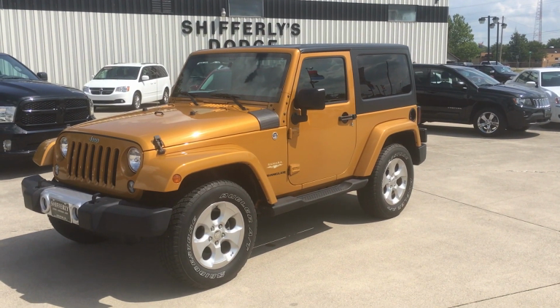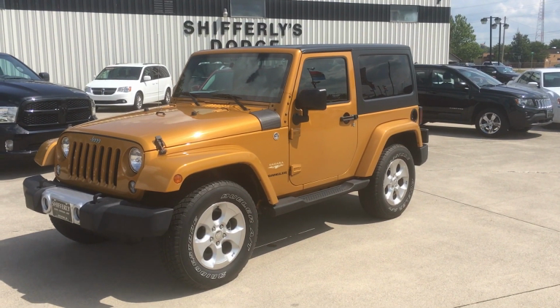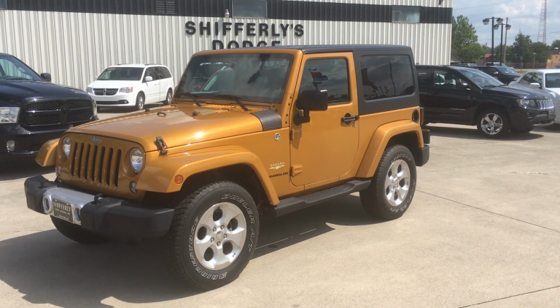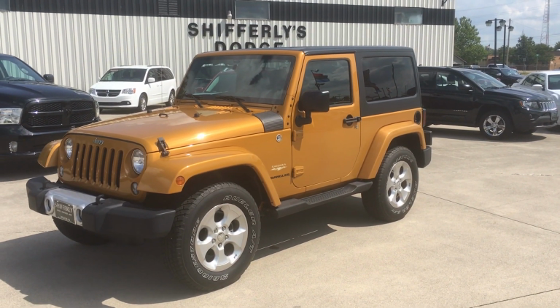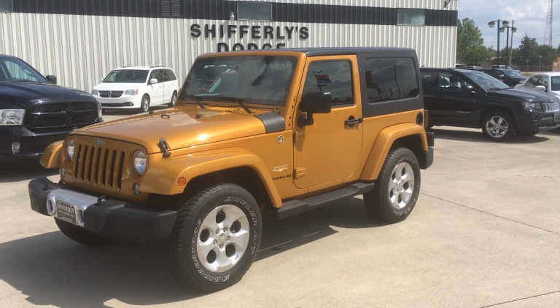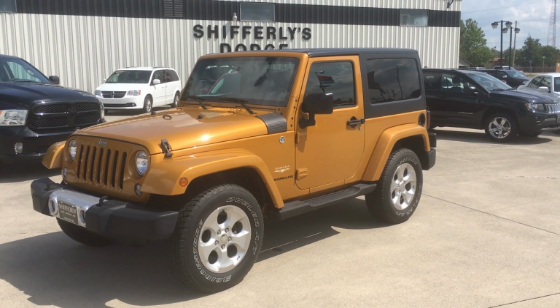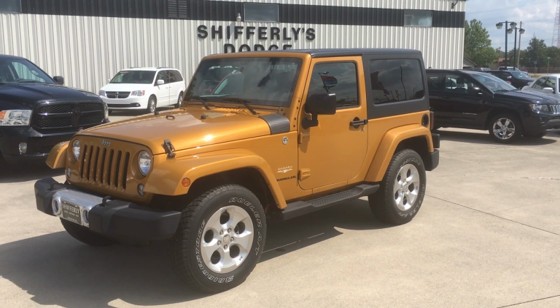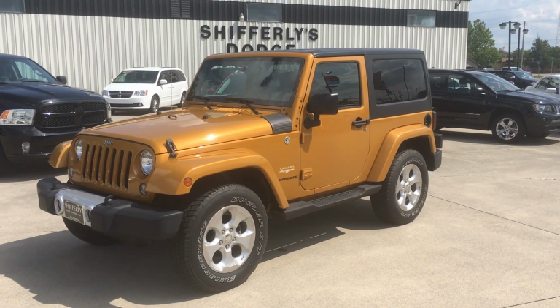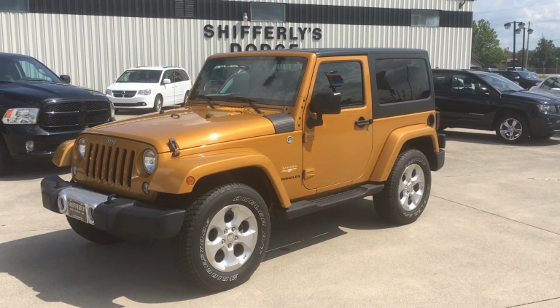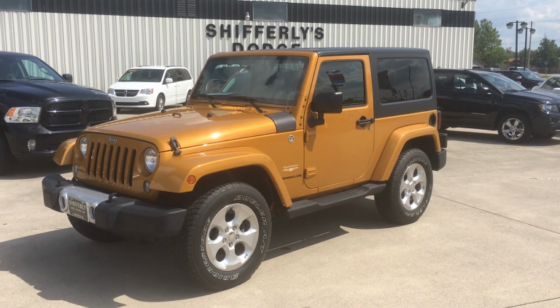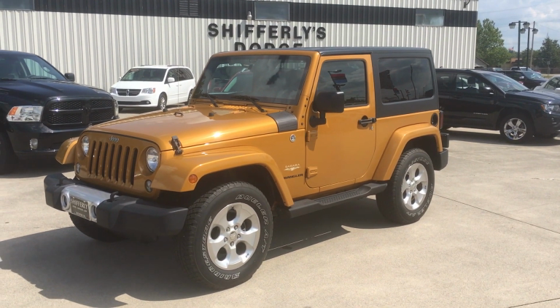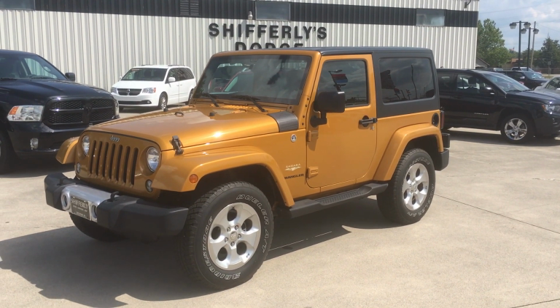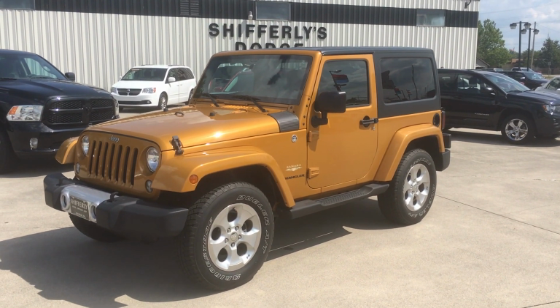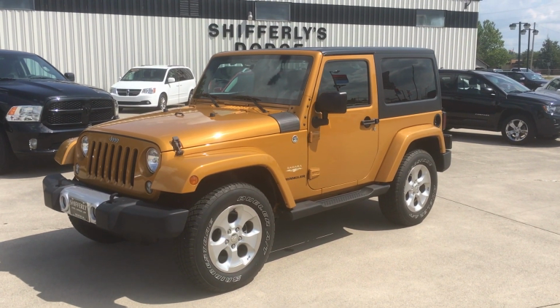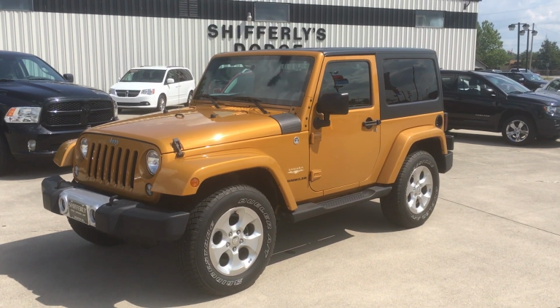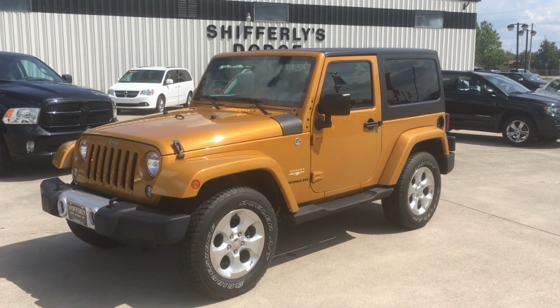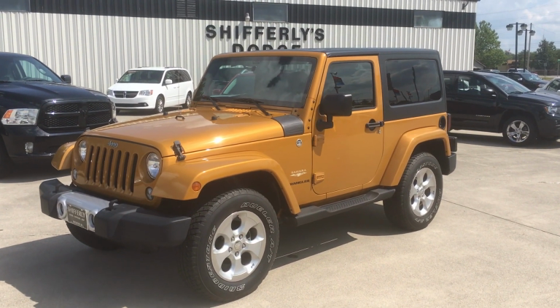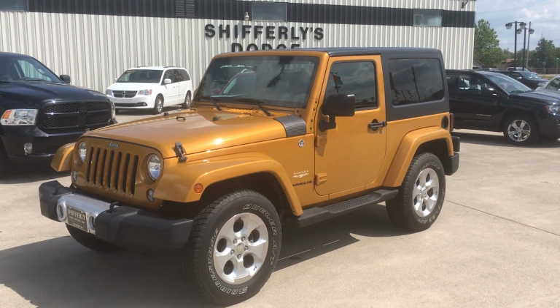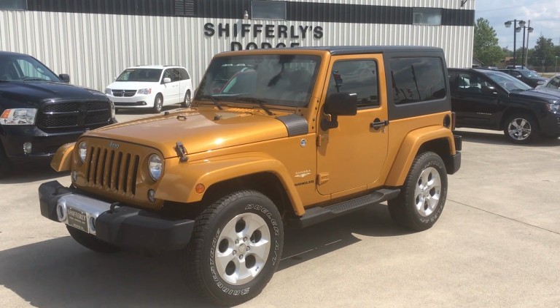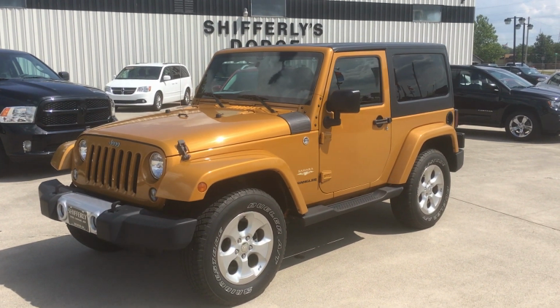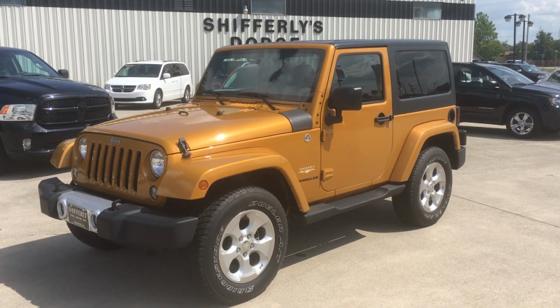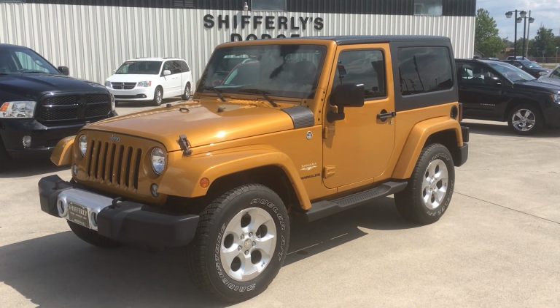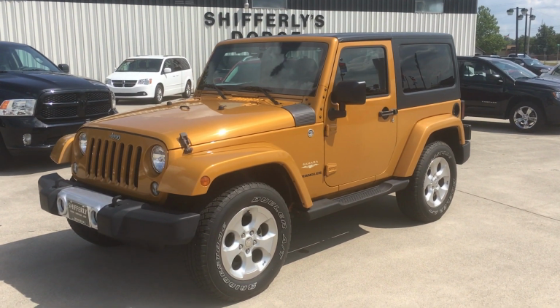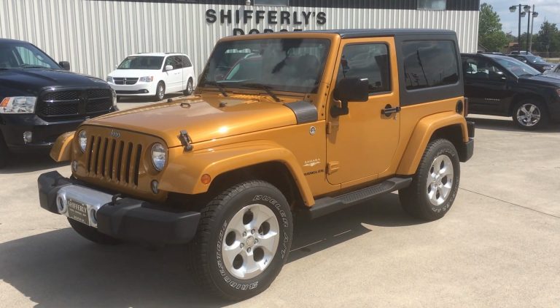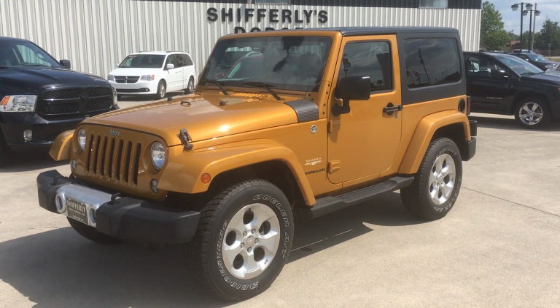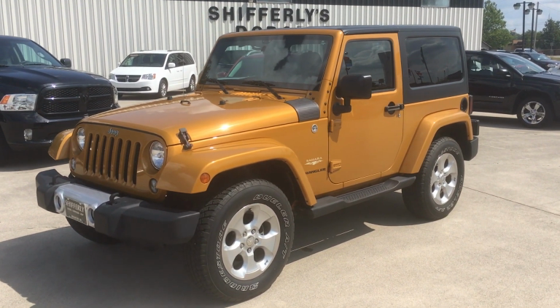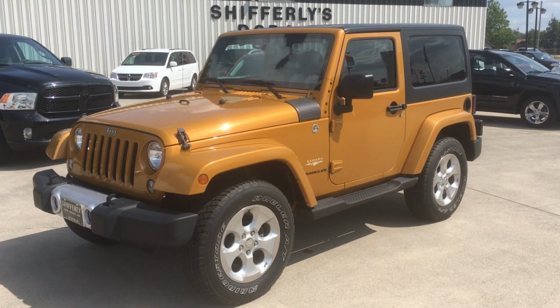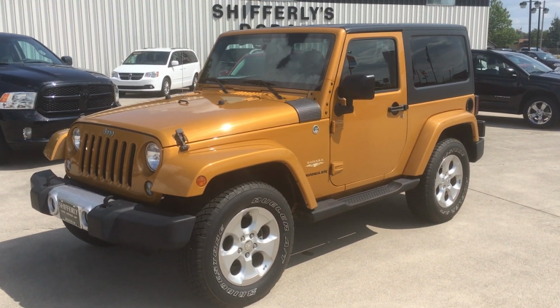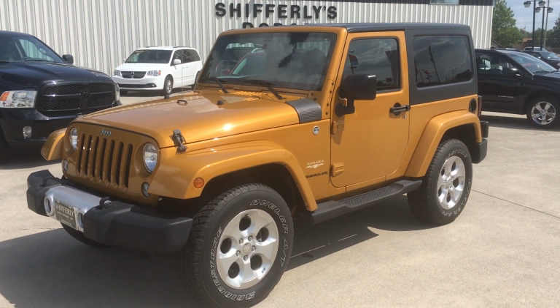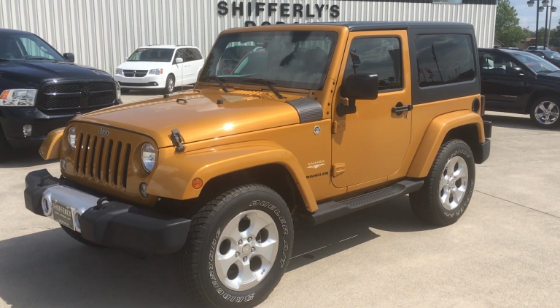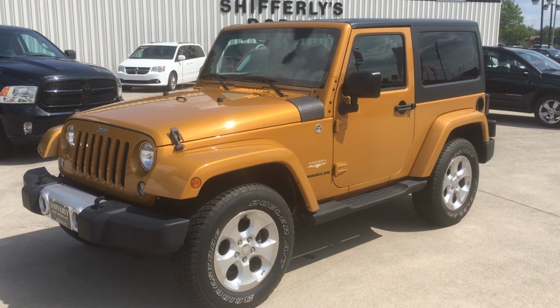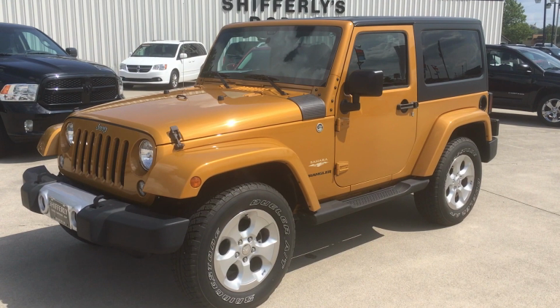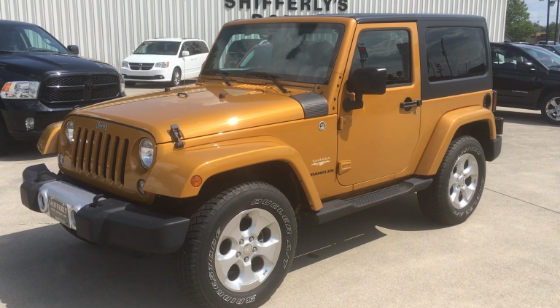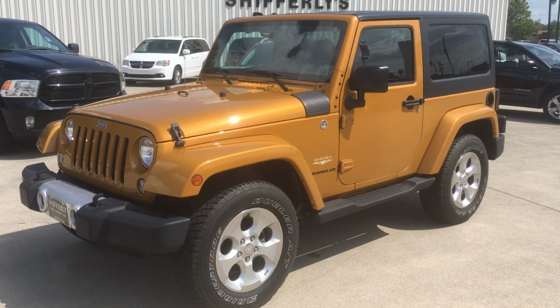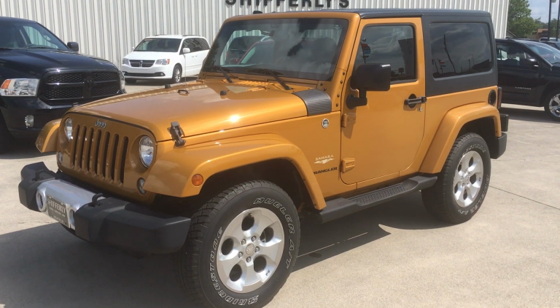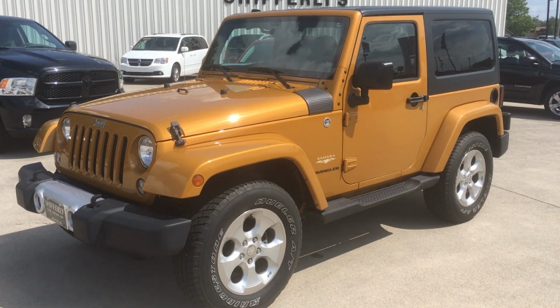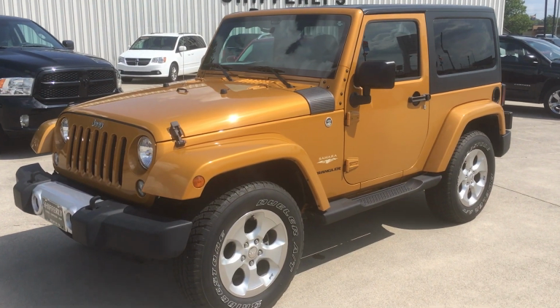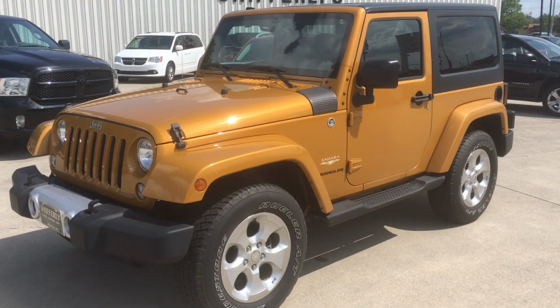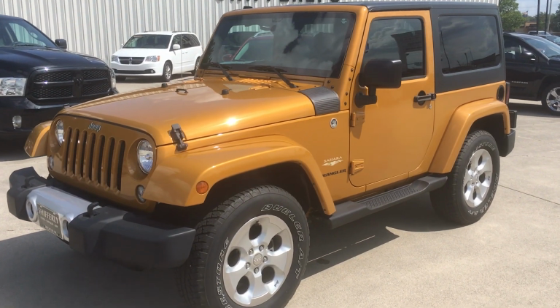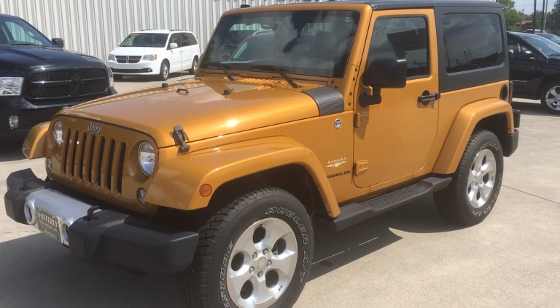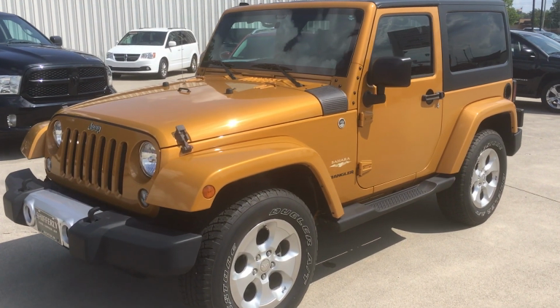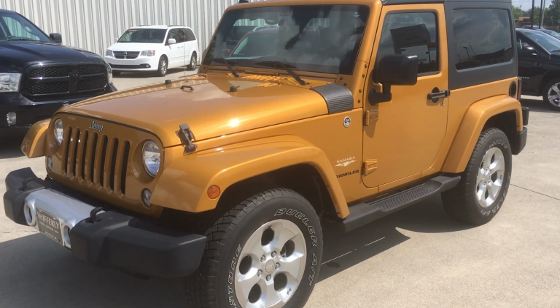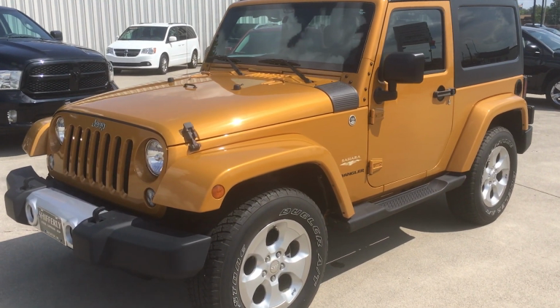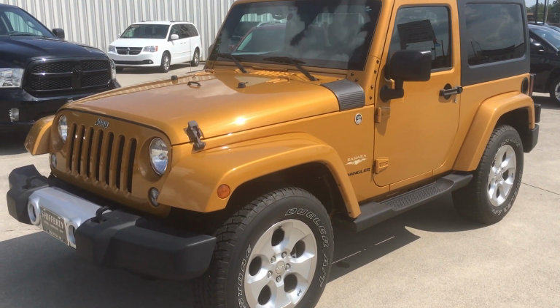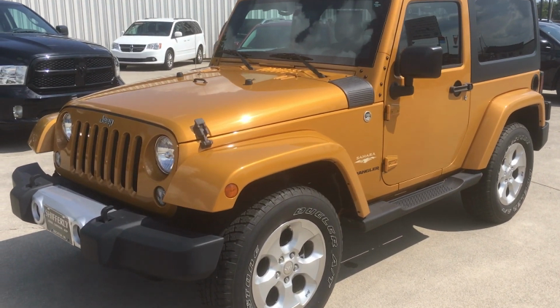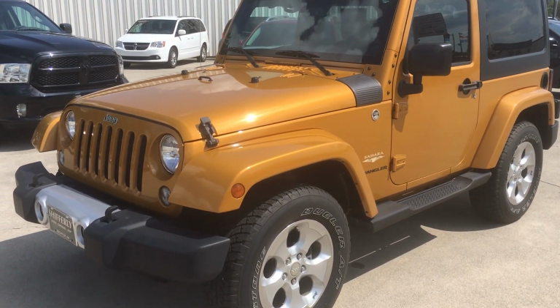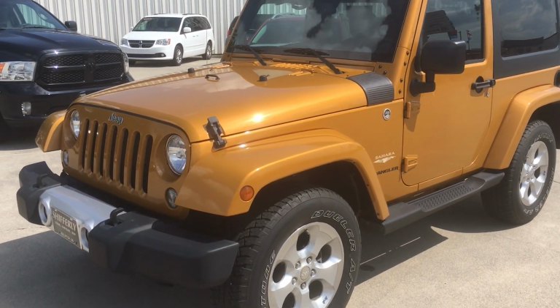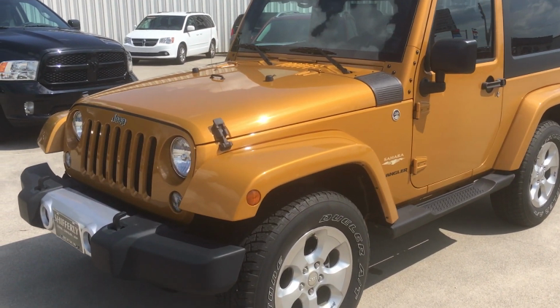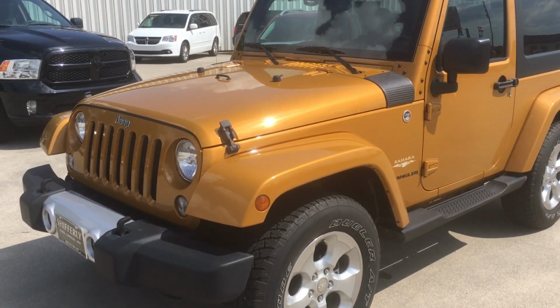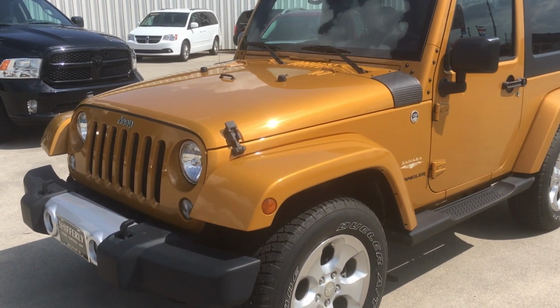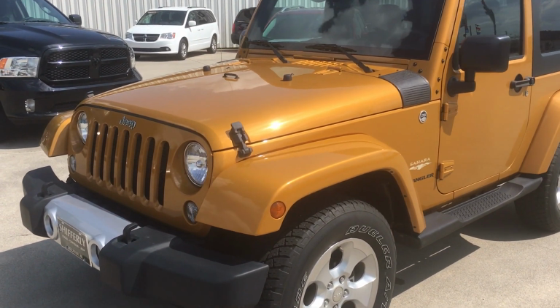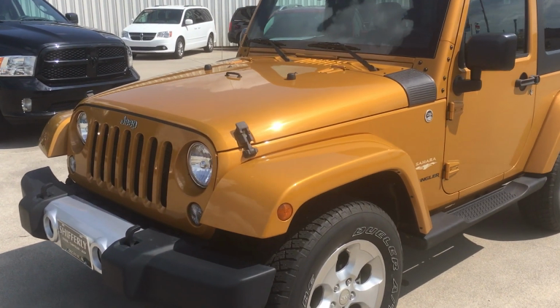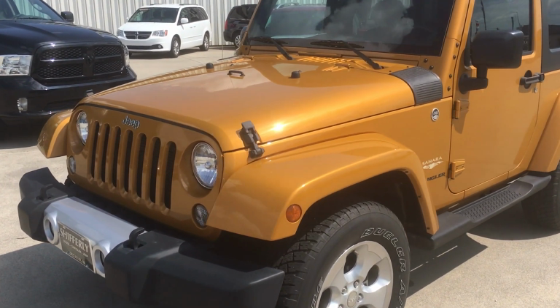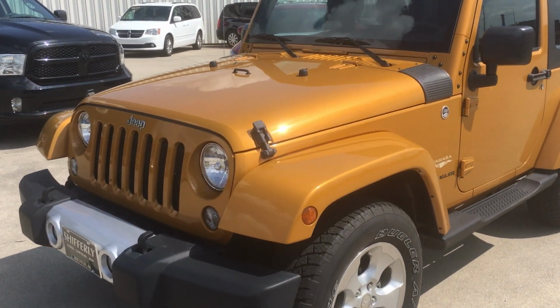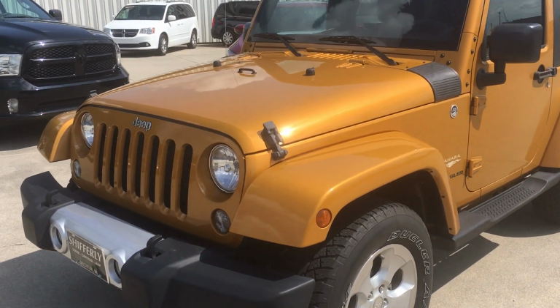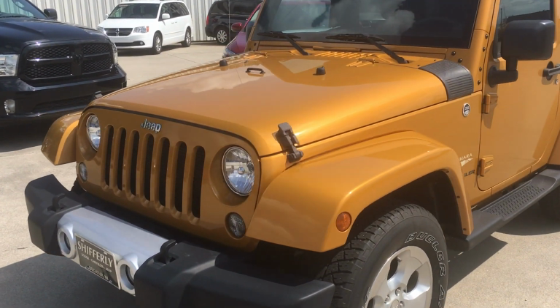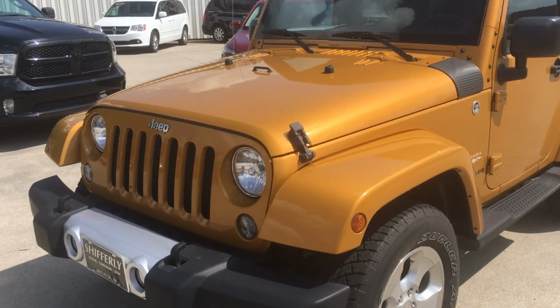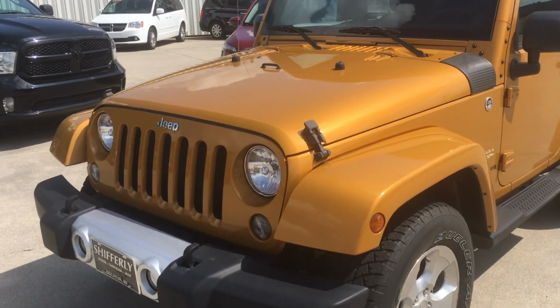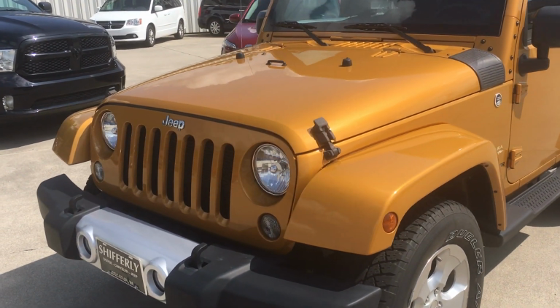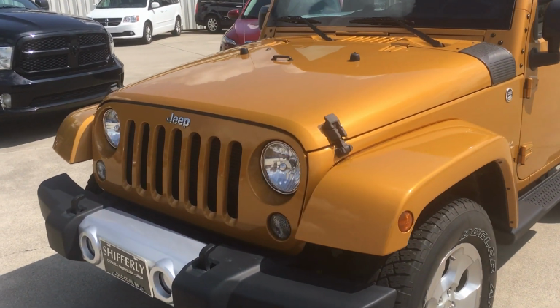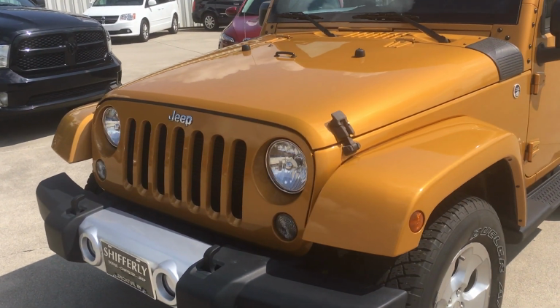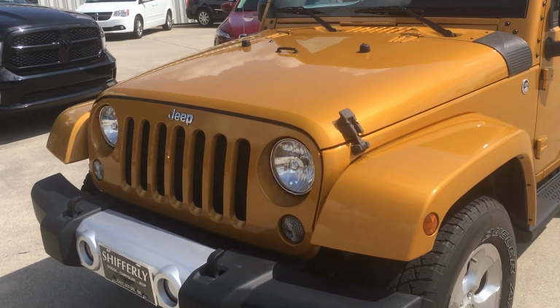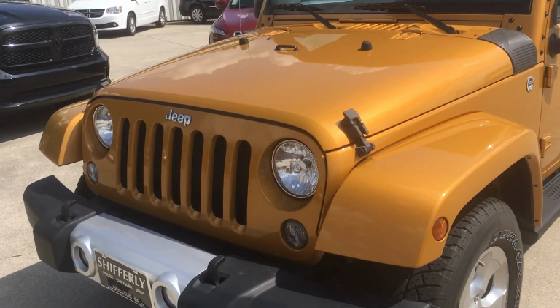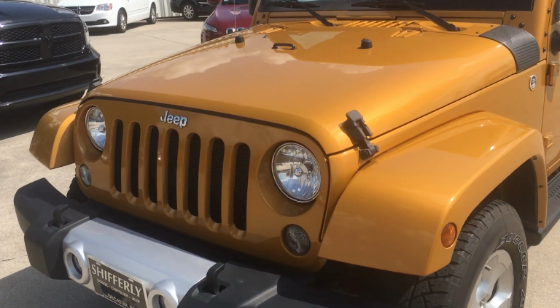Today we're taking a look at our 2014 Jeep Wrangler Sahara. It's got roughly 57,000 miles on it.